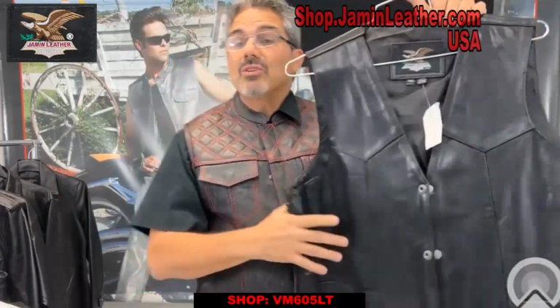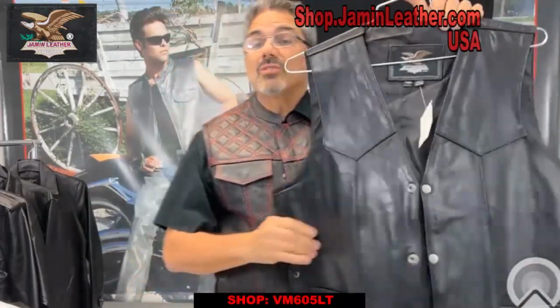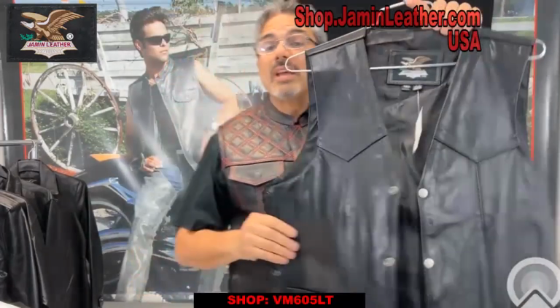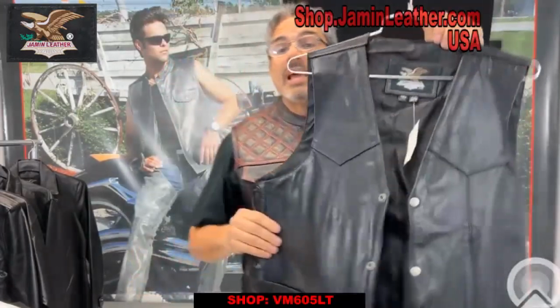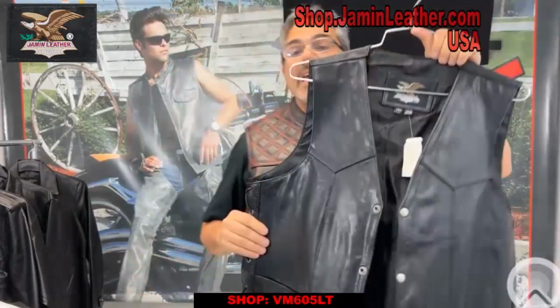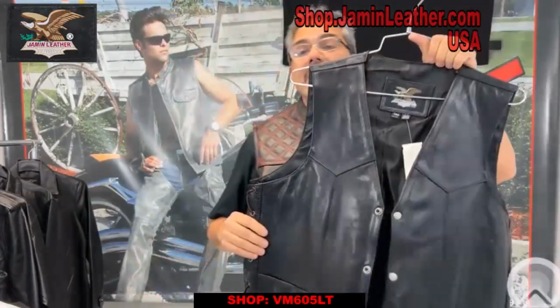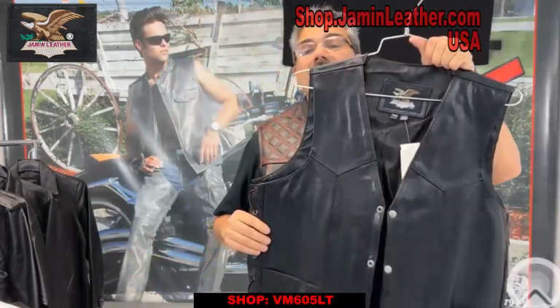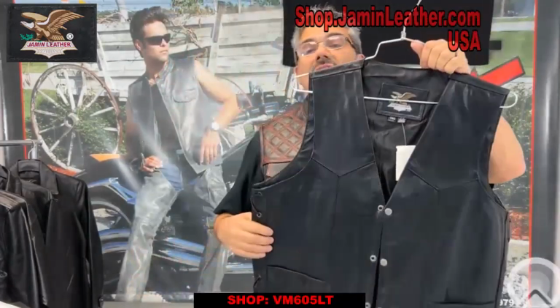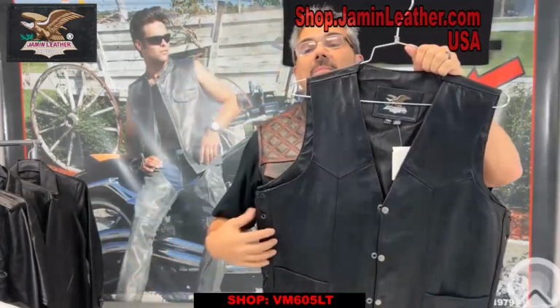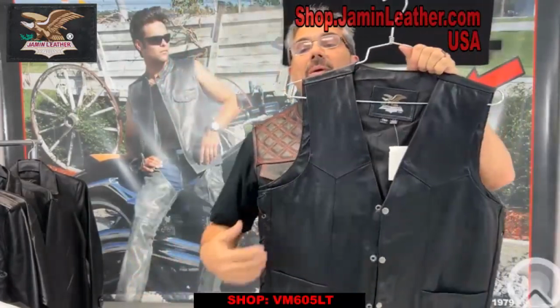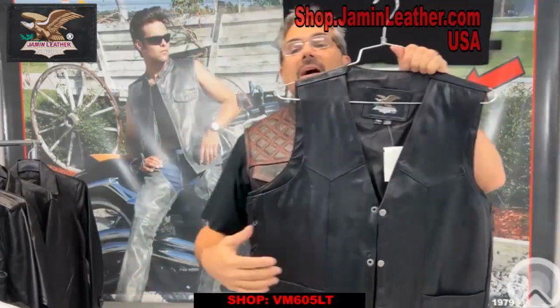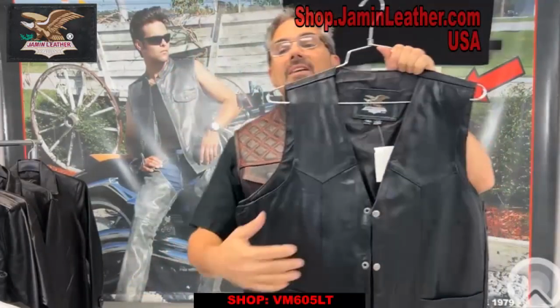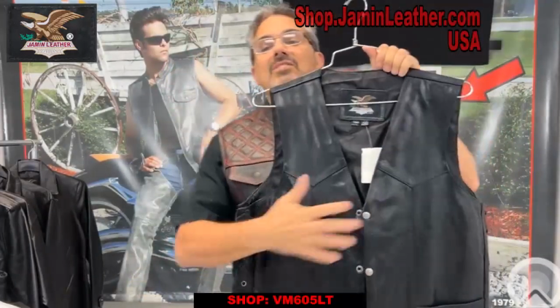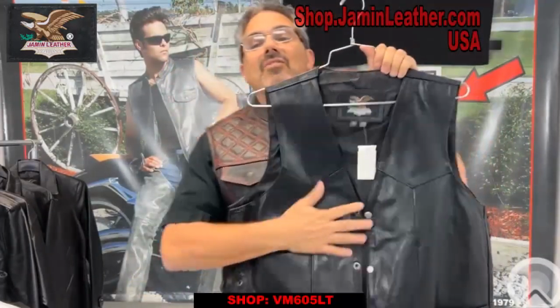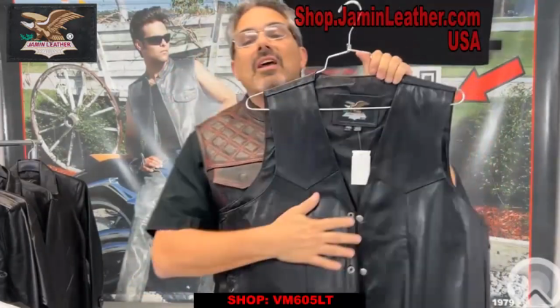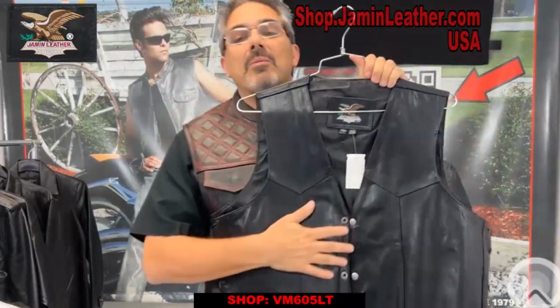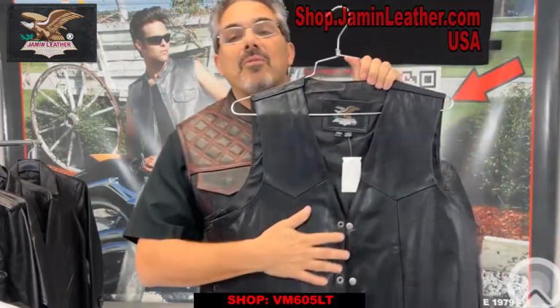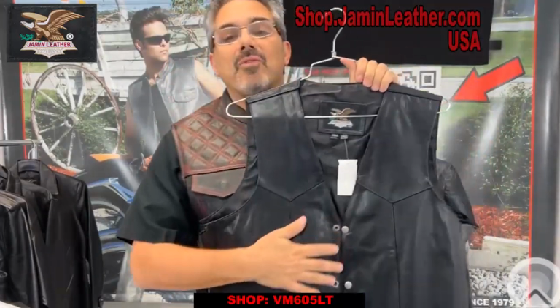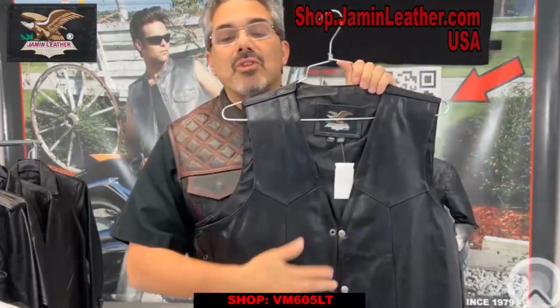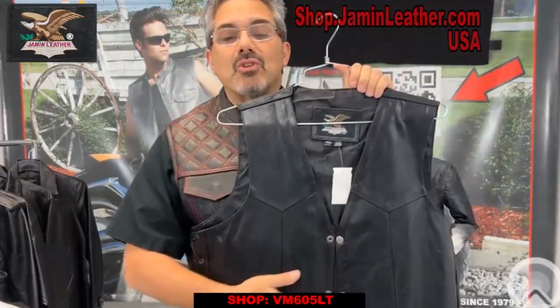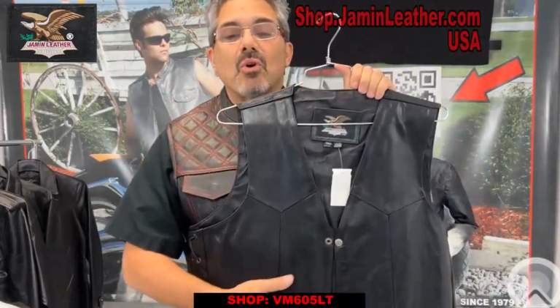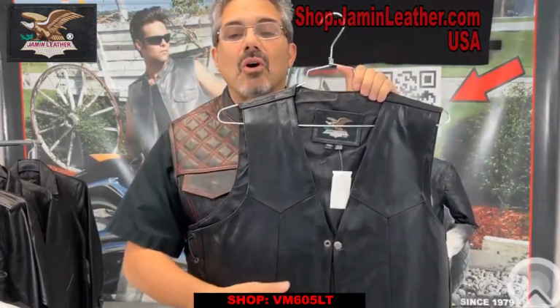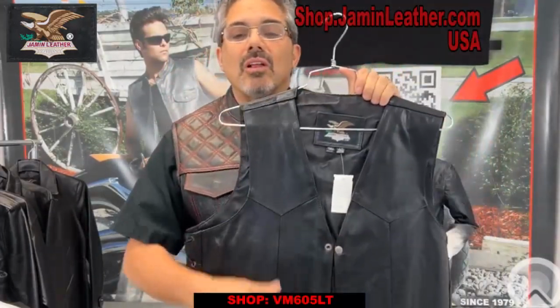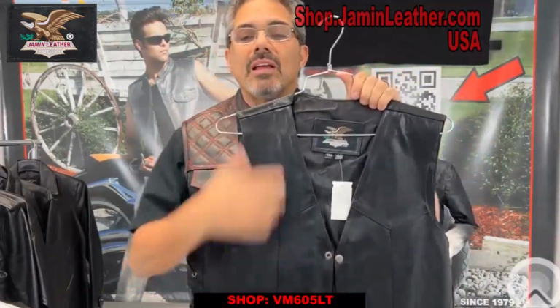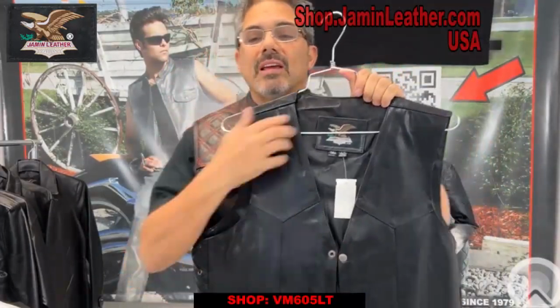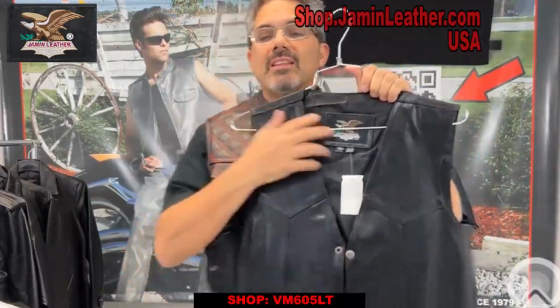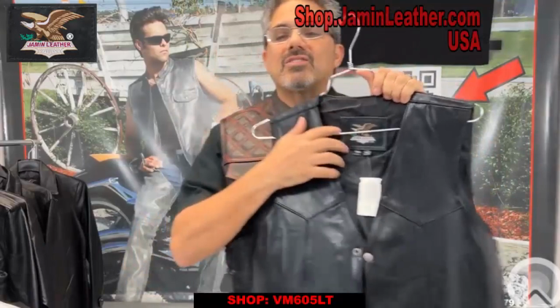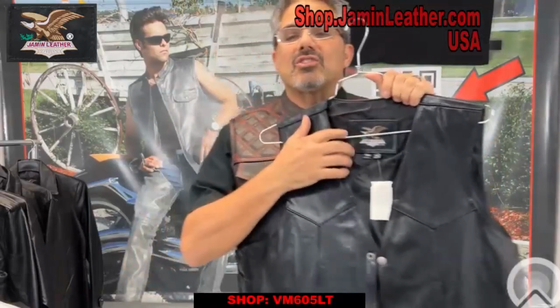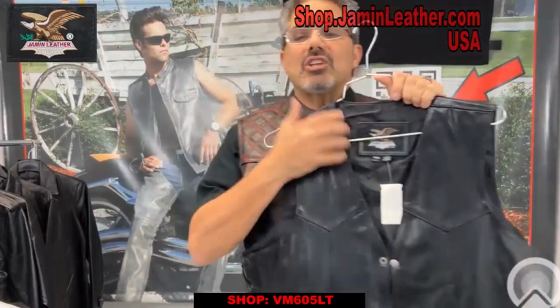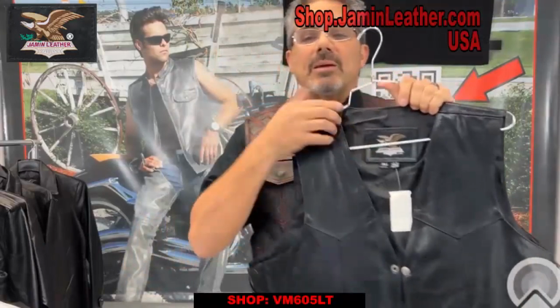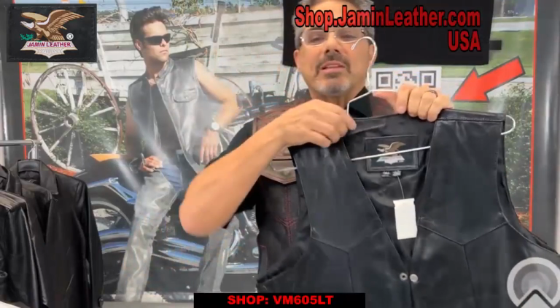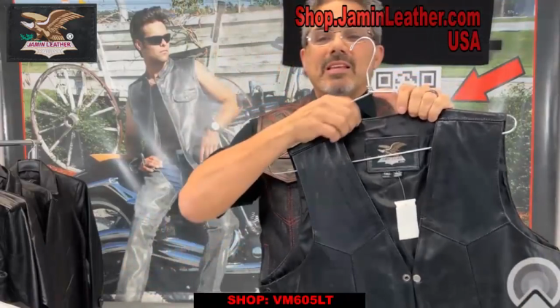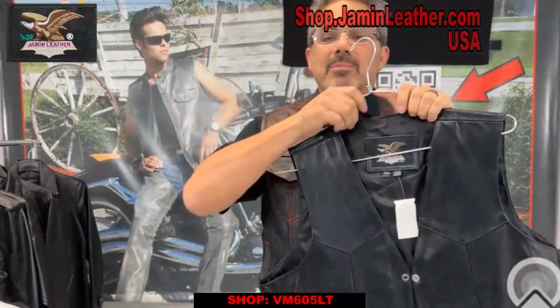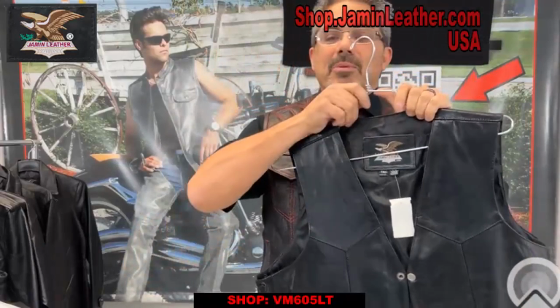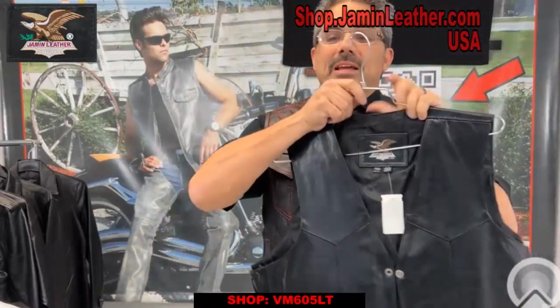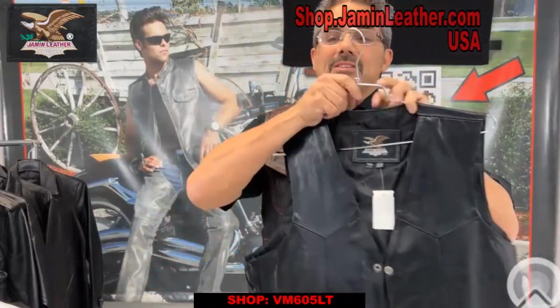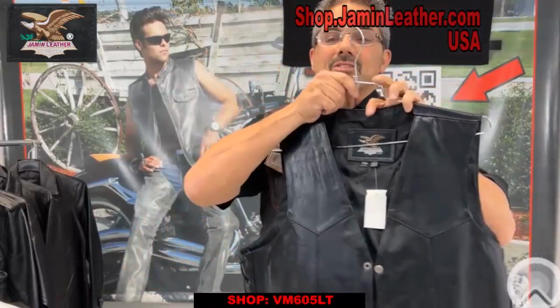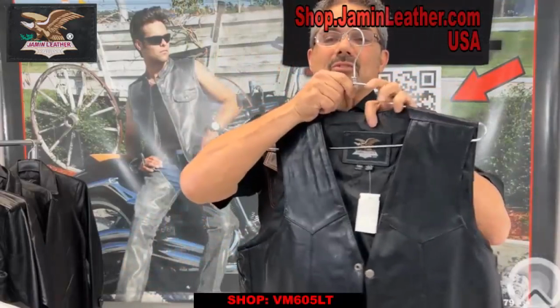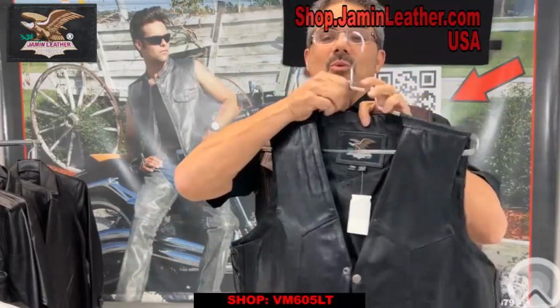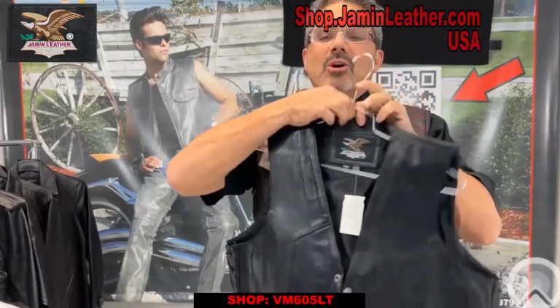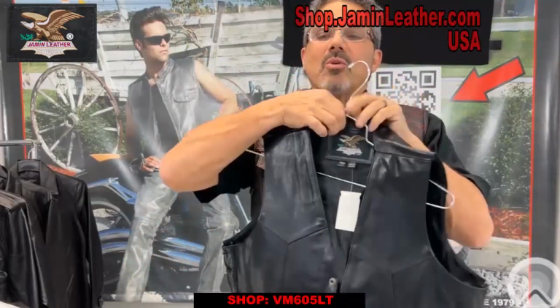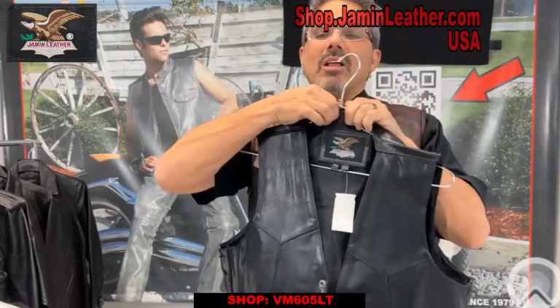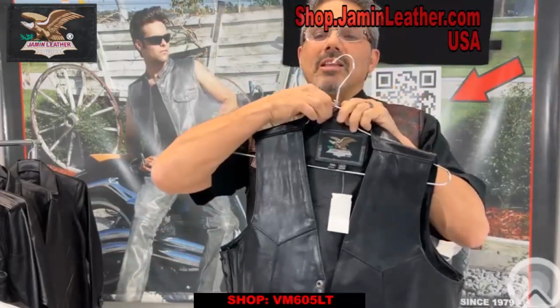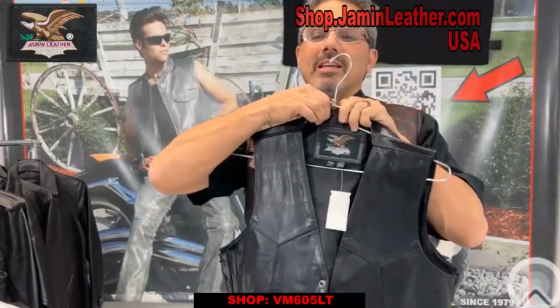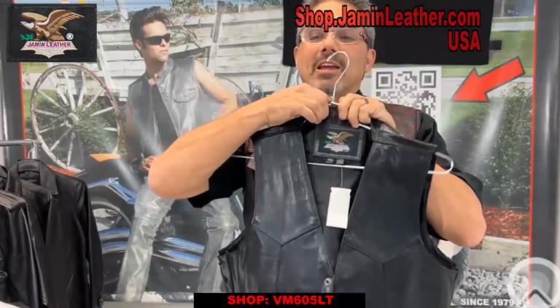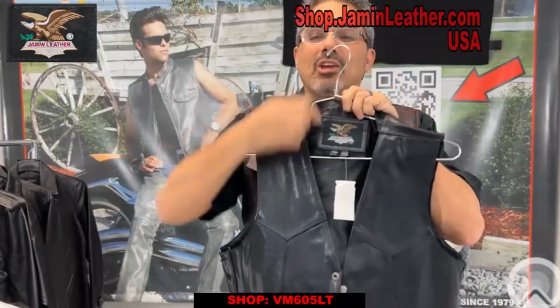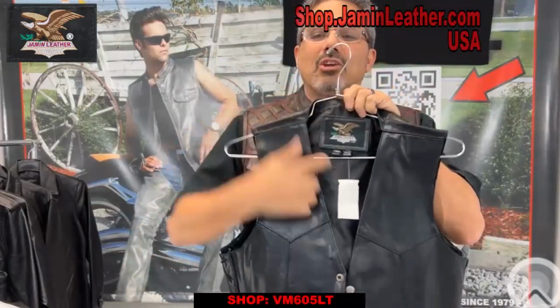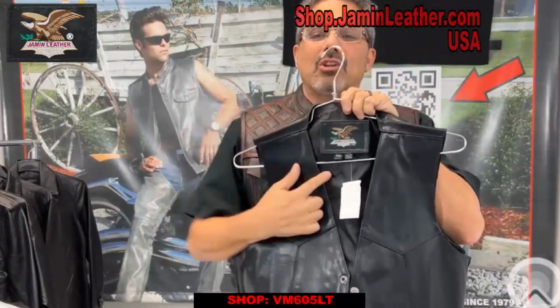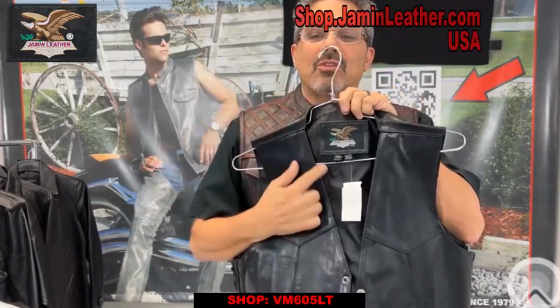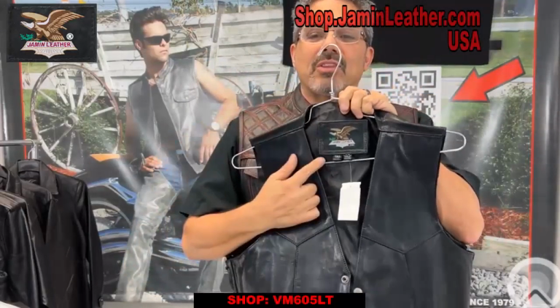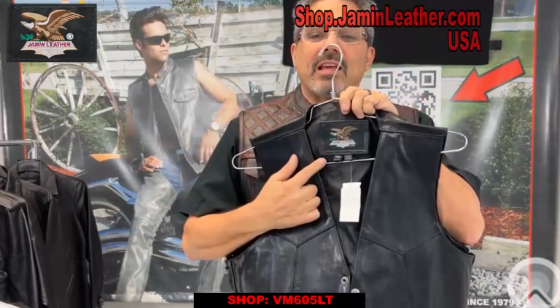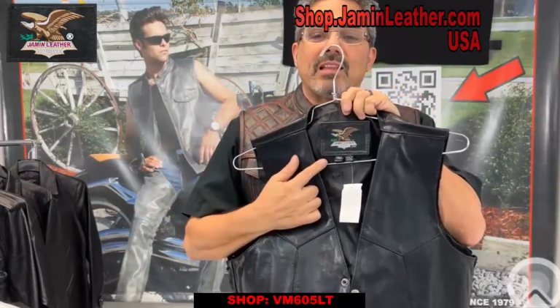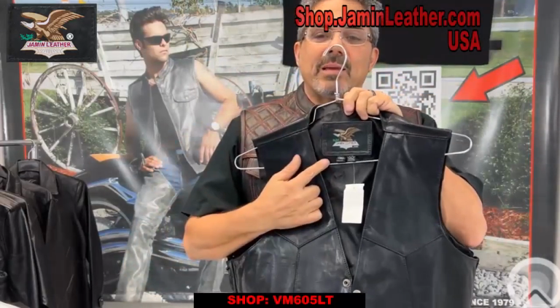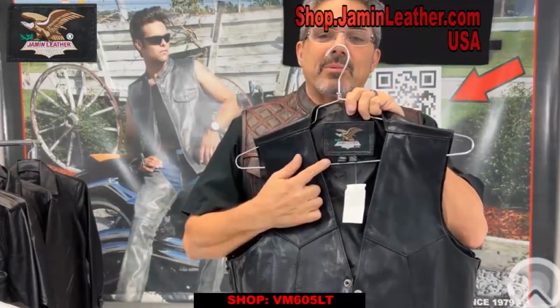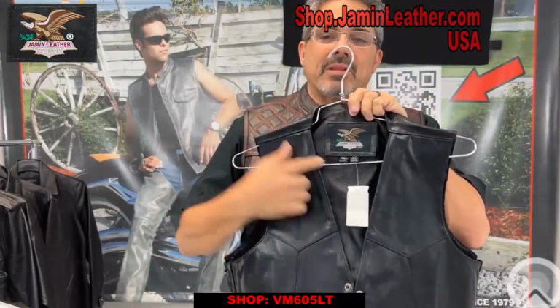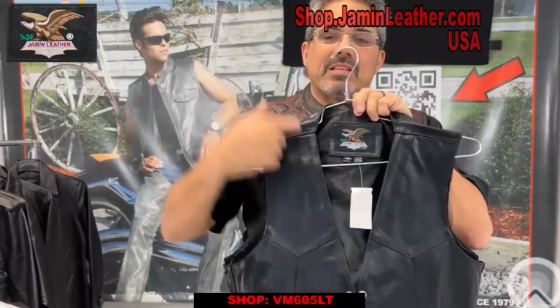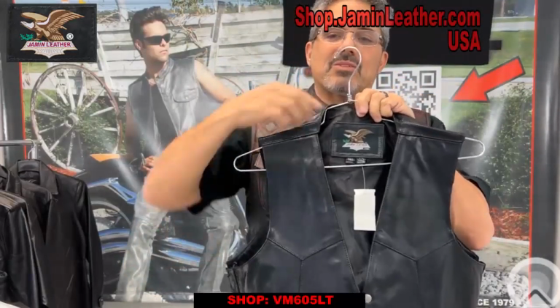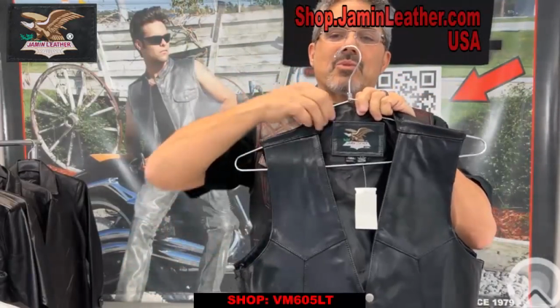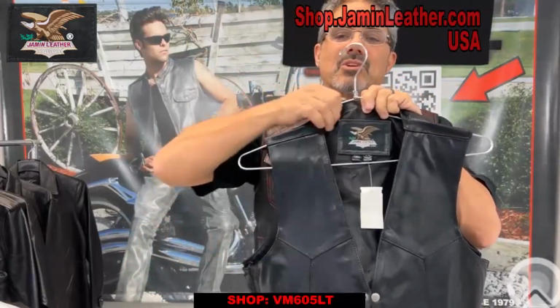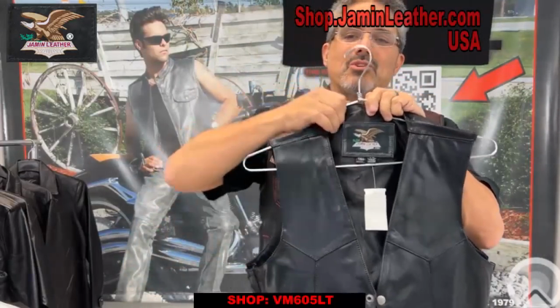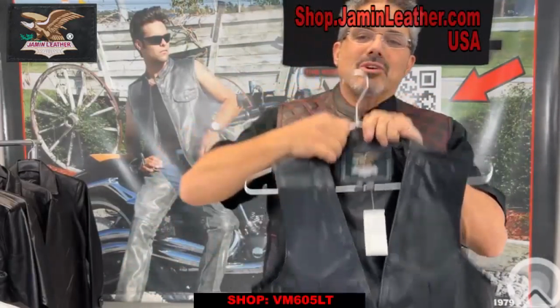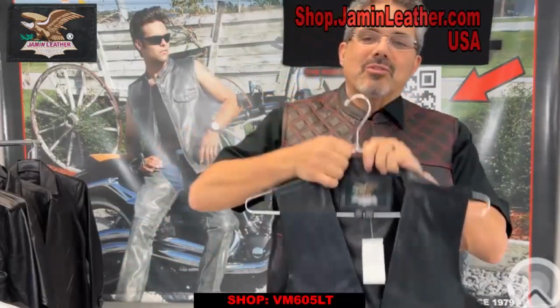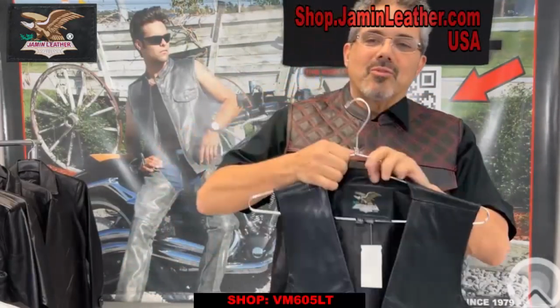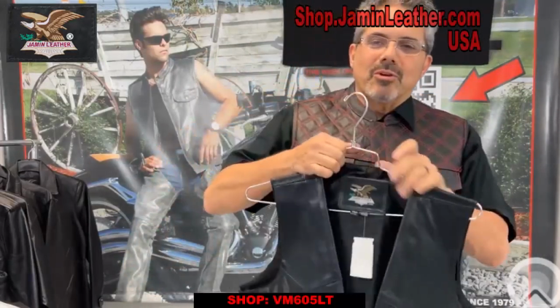Inside pockets are available for the tall. This is a Jamin Leather brand — if you want quality, look for that label. That's the one you're looking for.